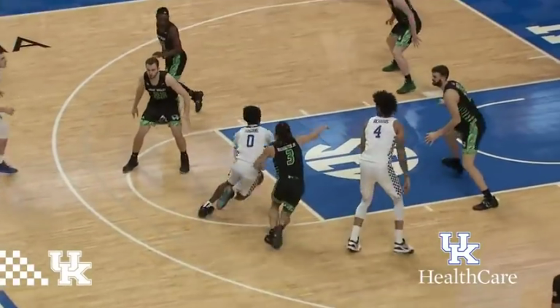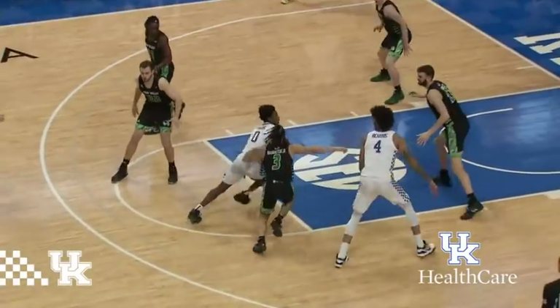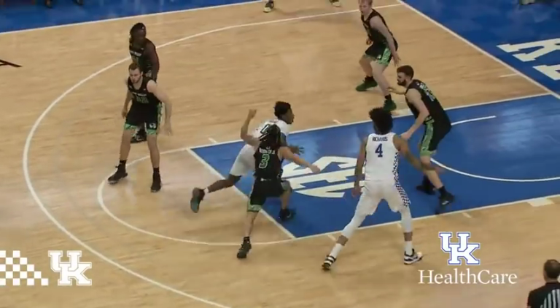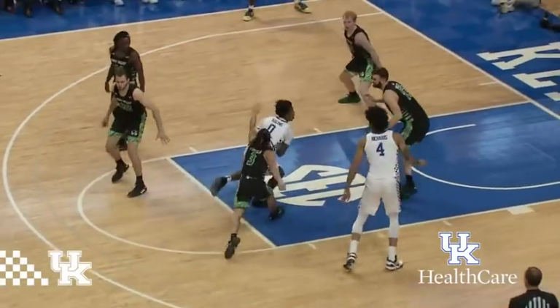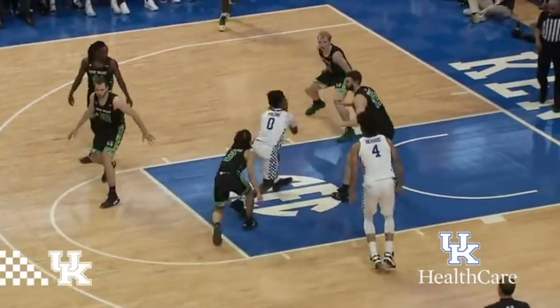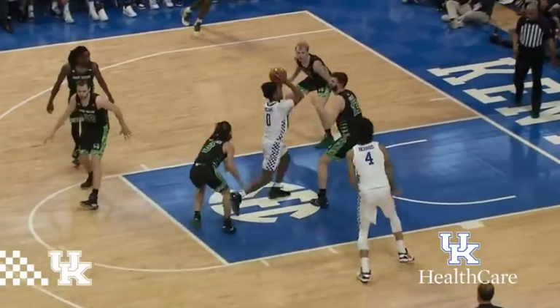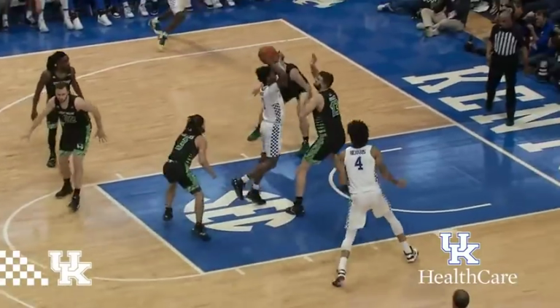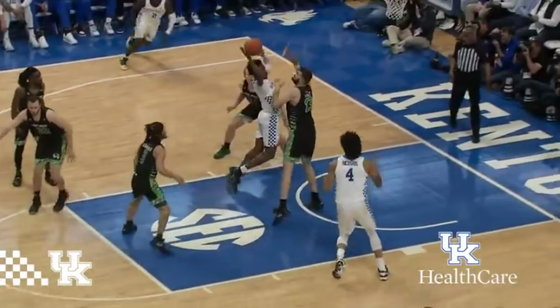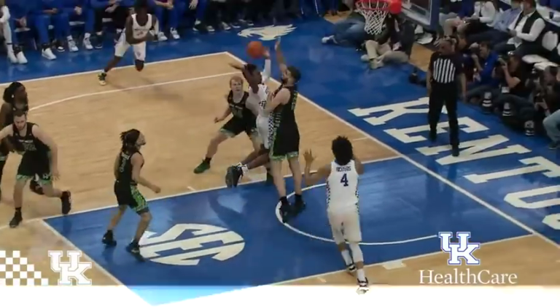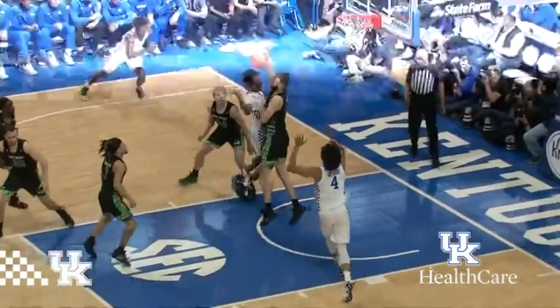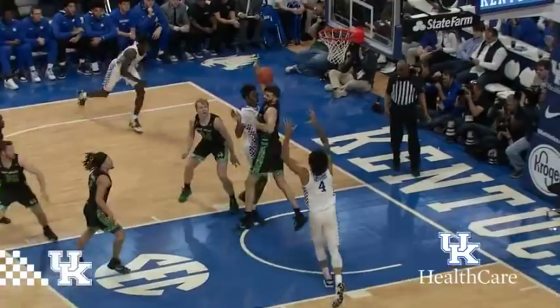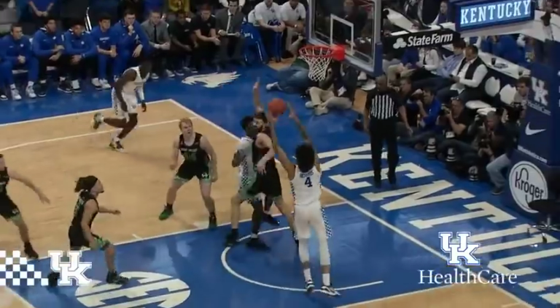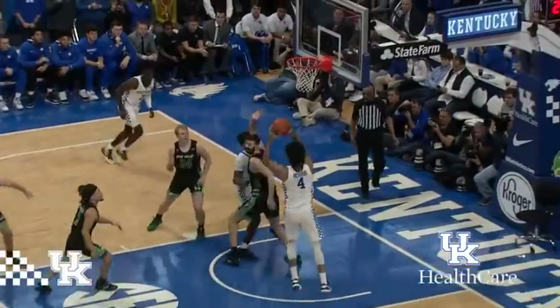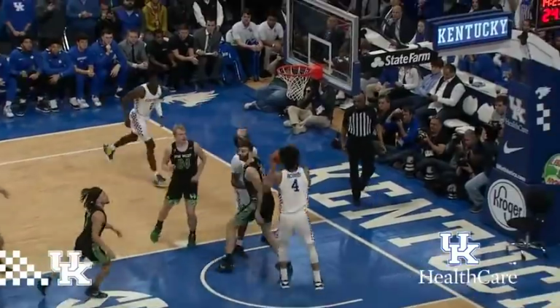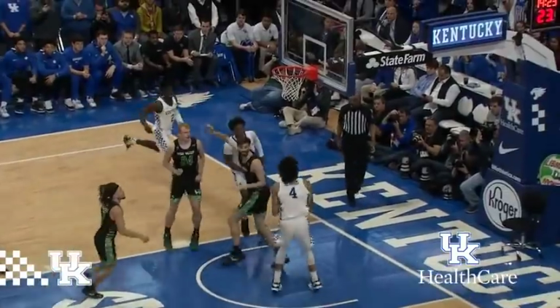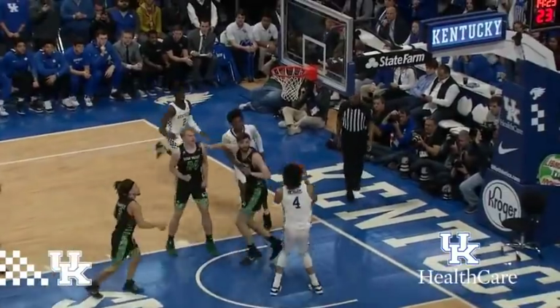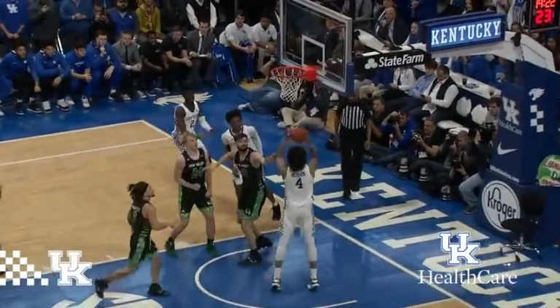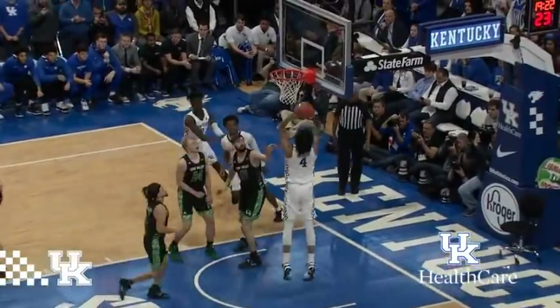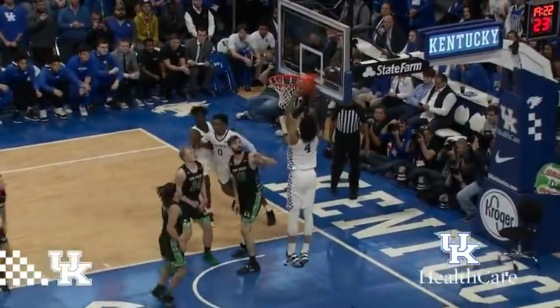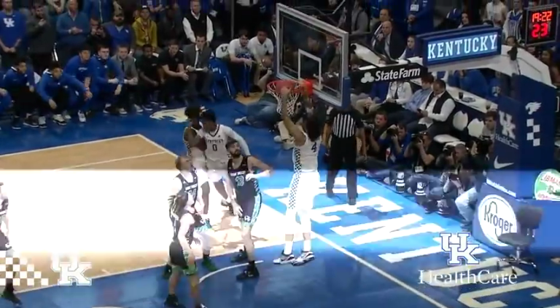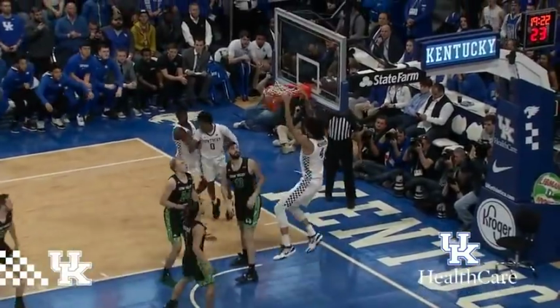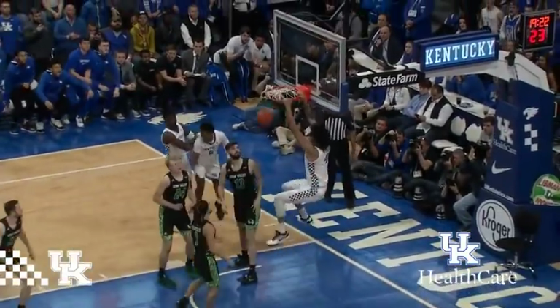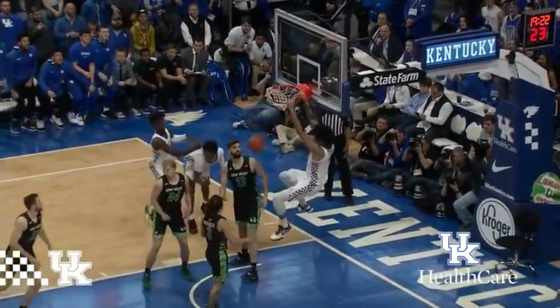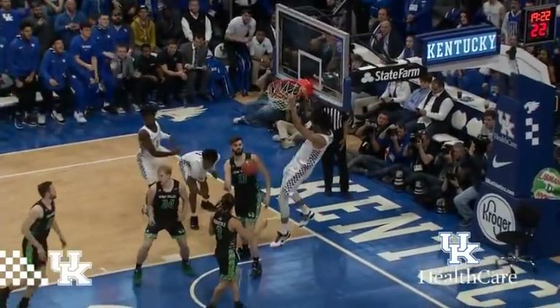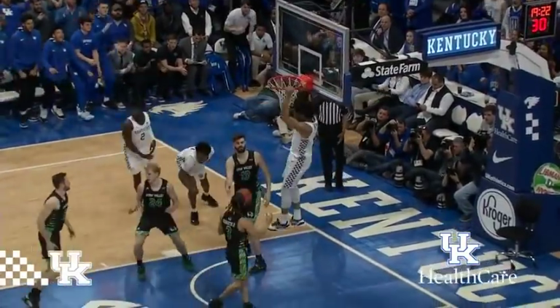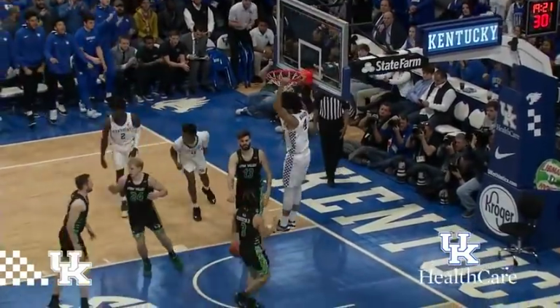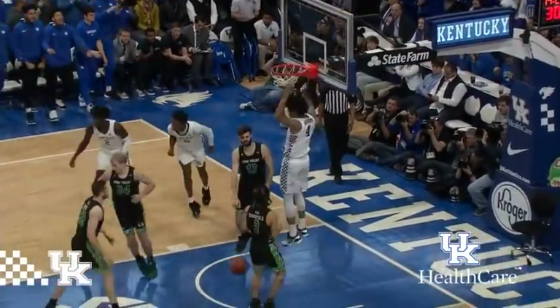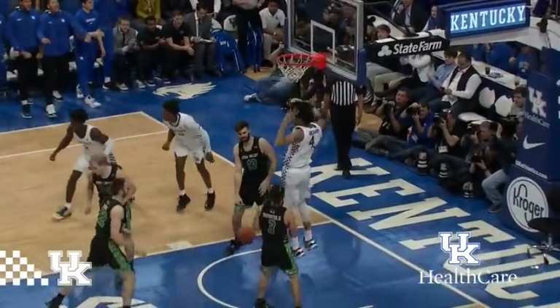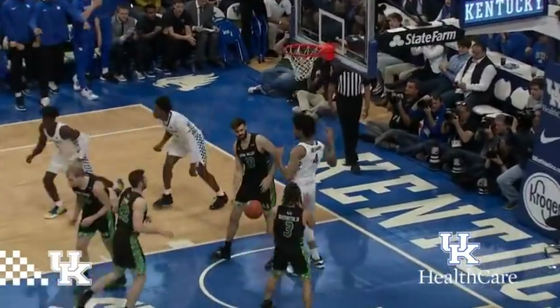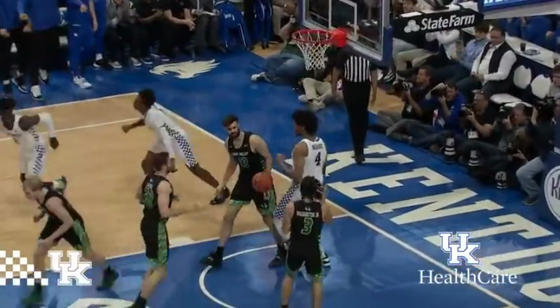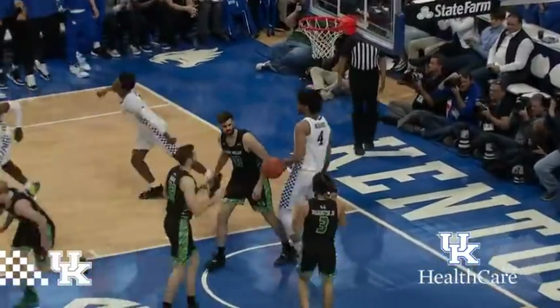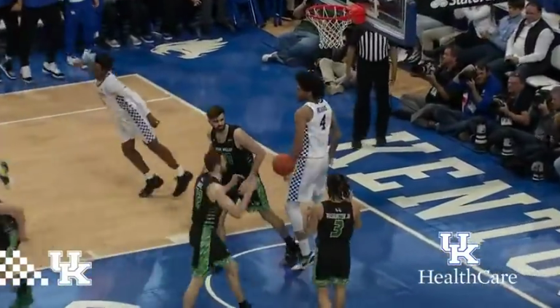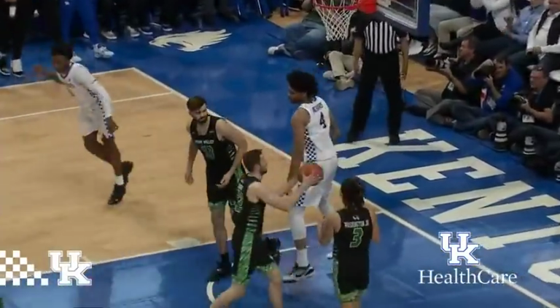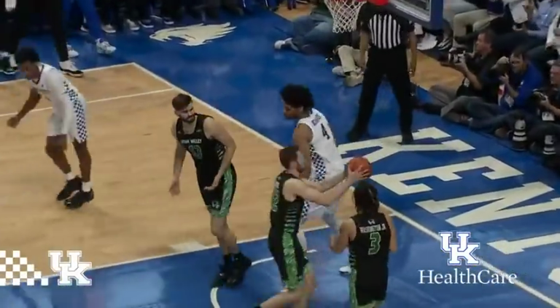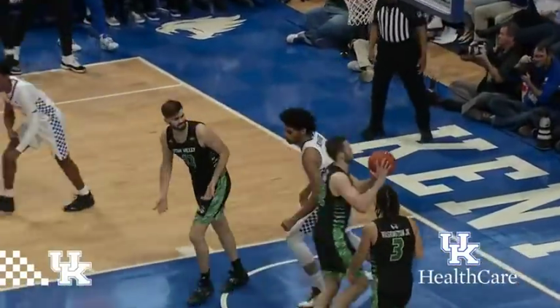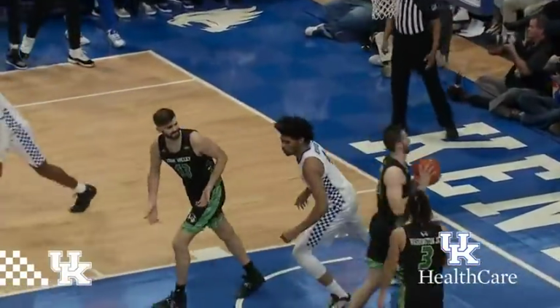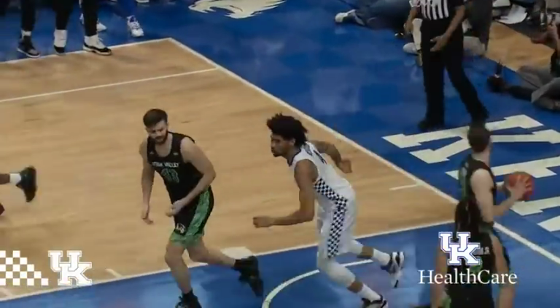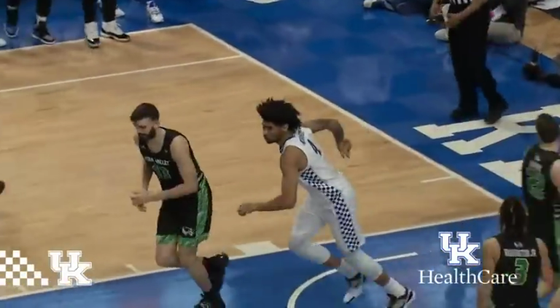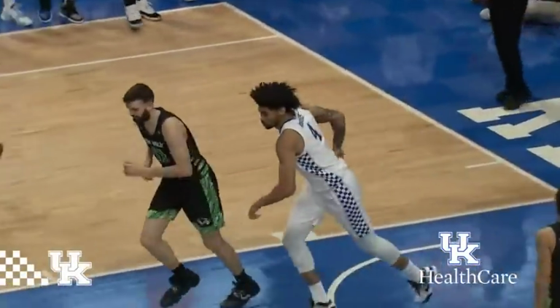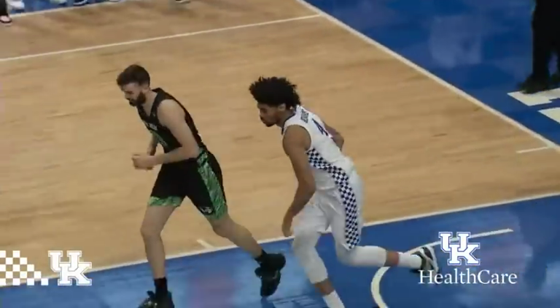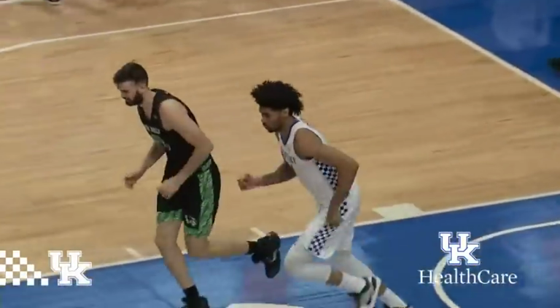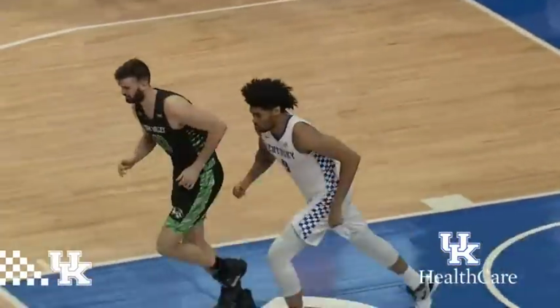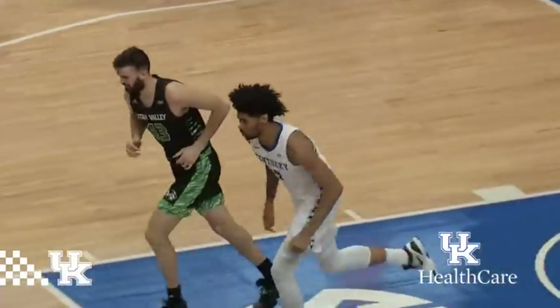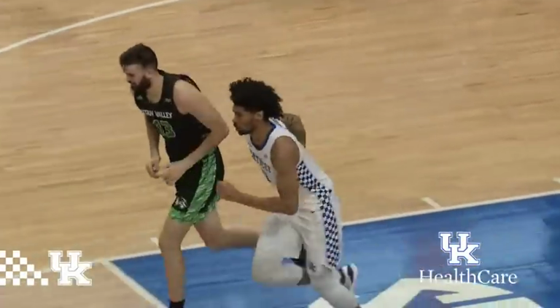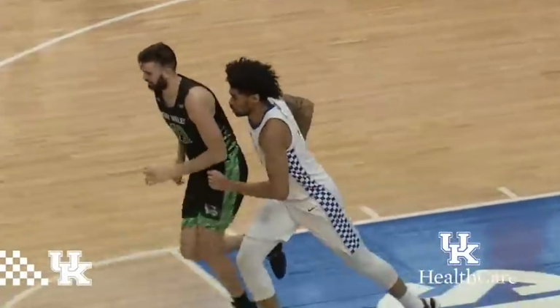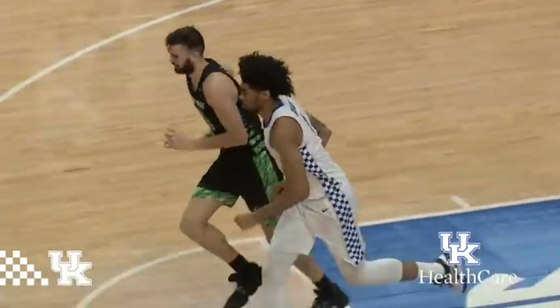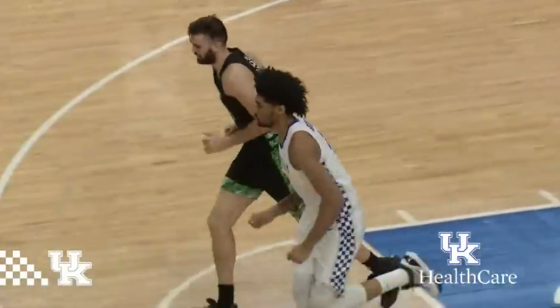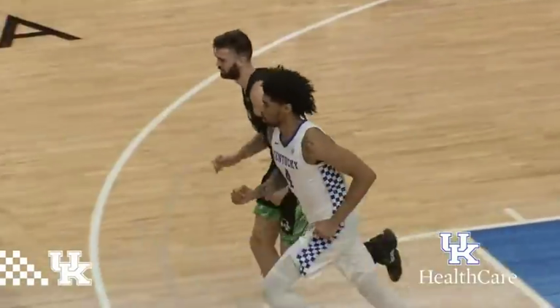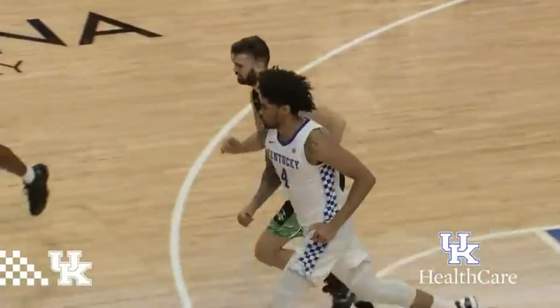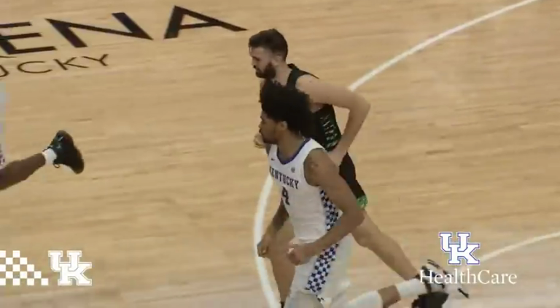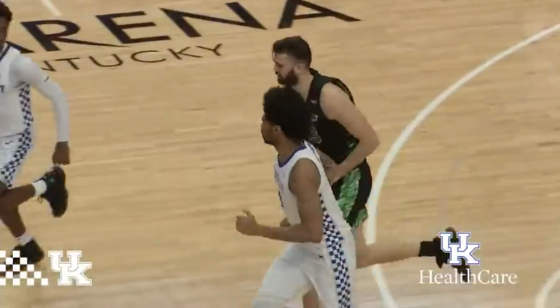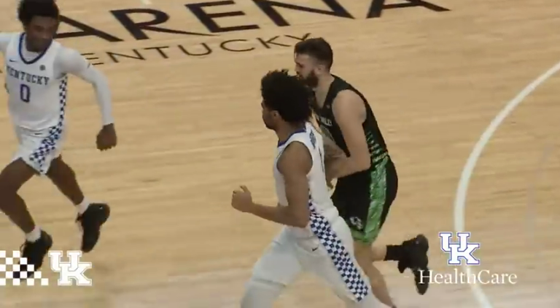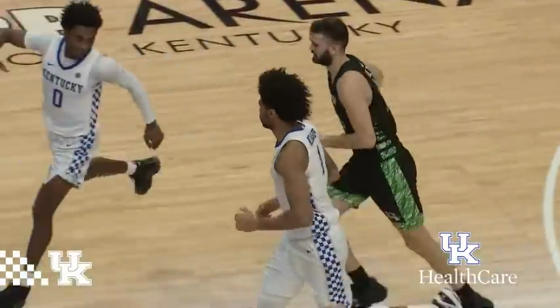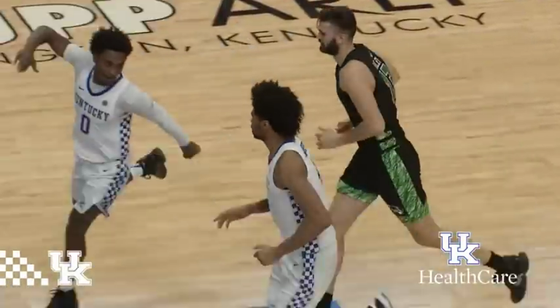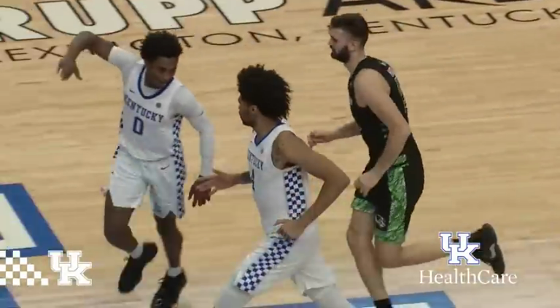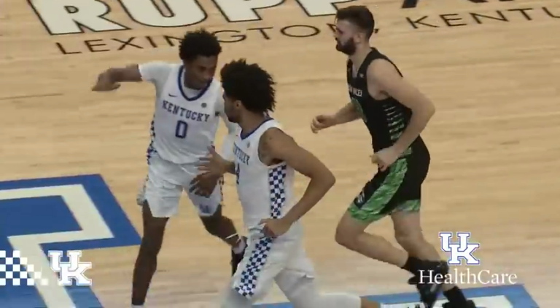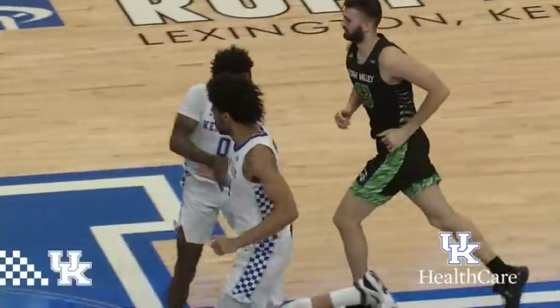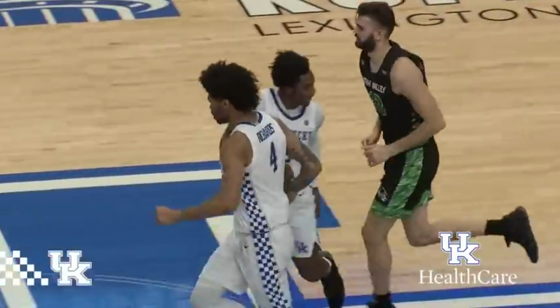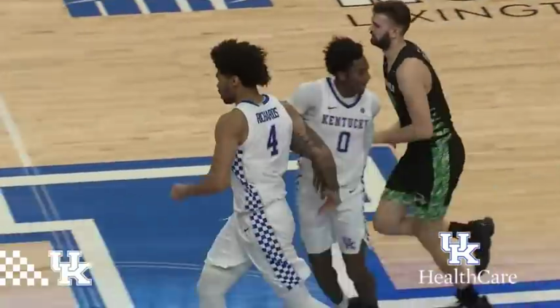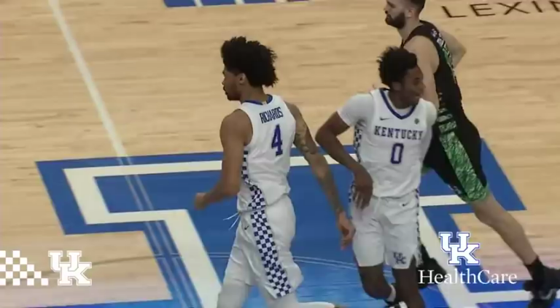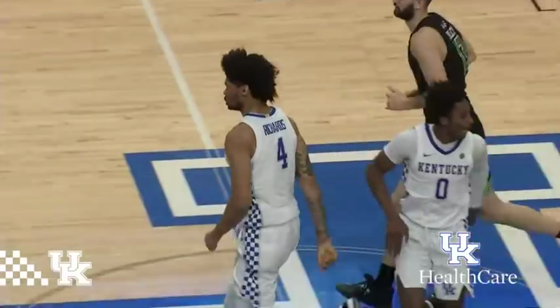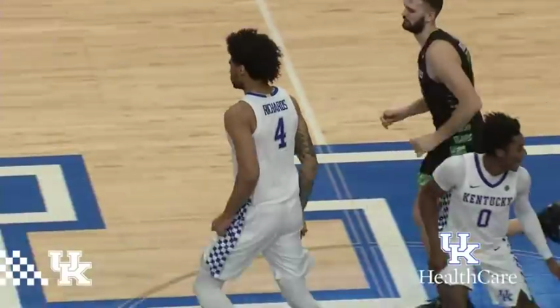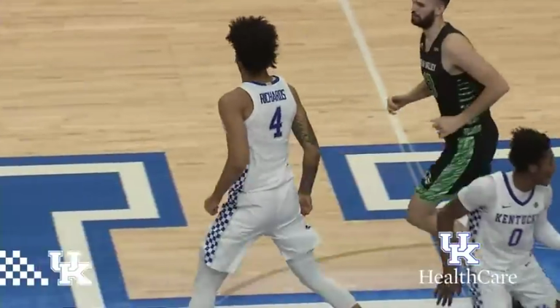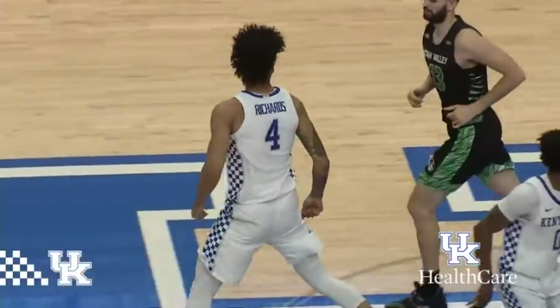Higgins gets into the lane, lobs it over to Richards, who slams it in! Good look by Ashton Higgins!